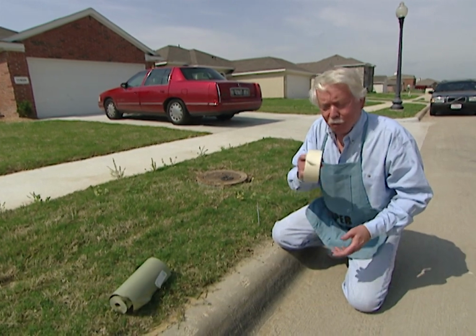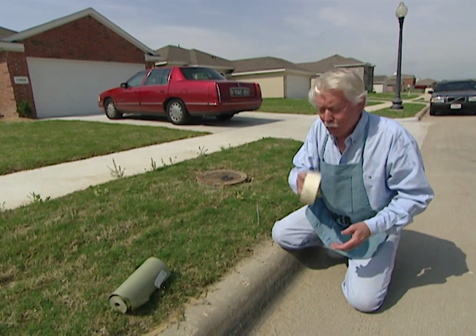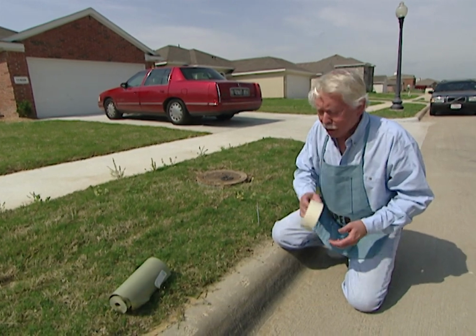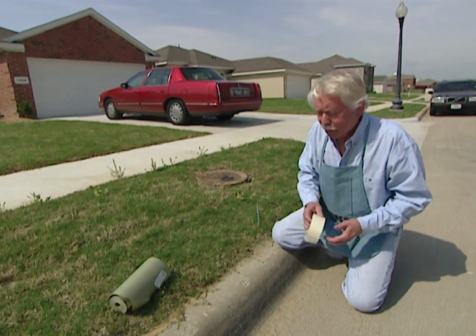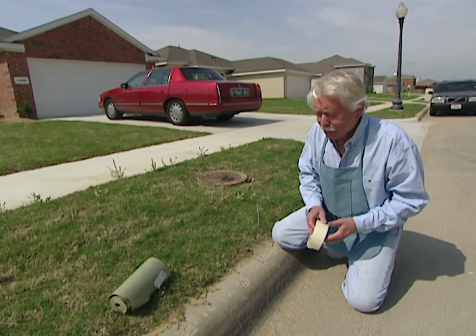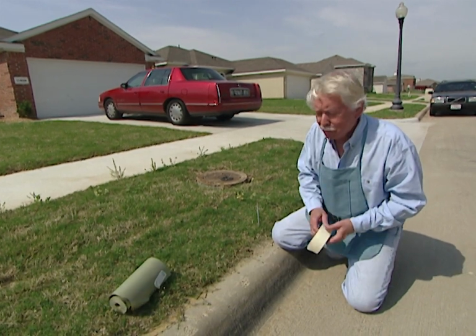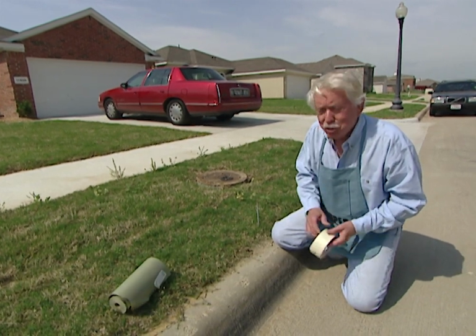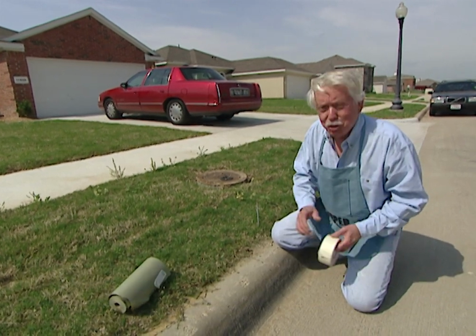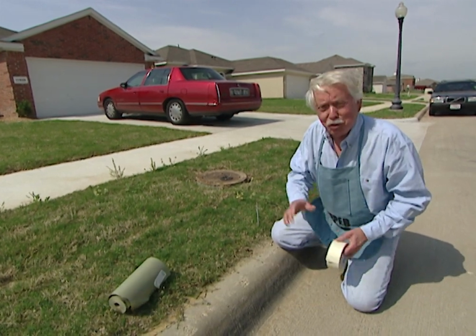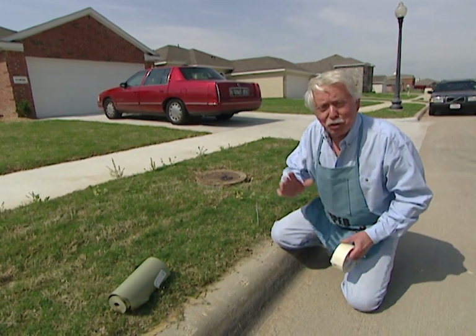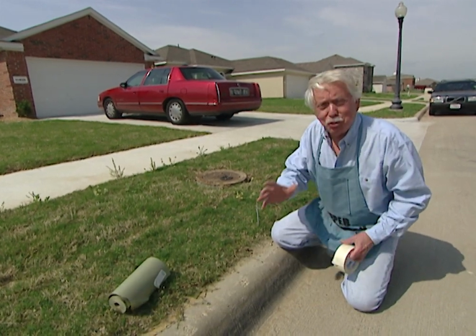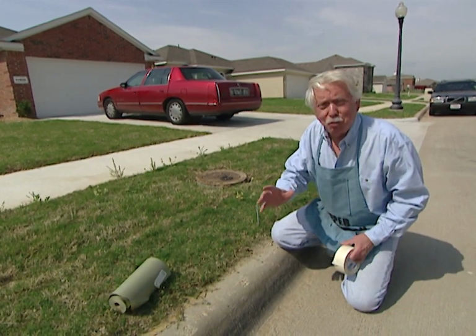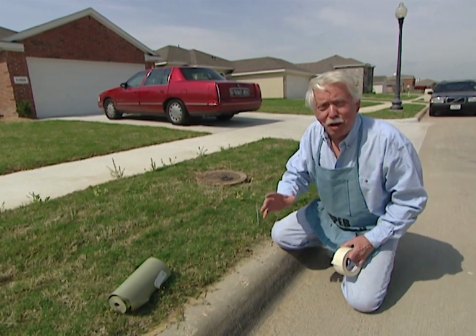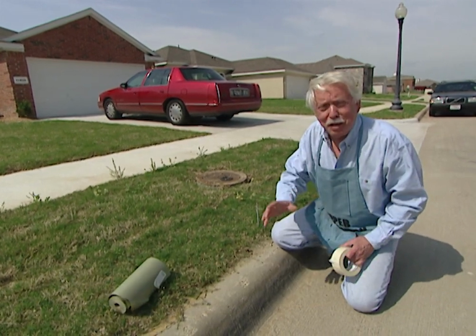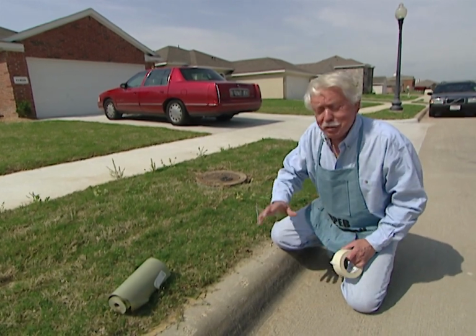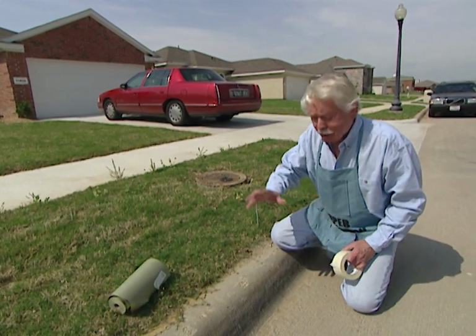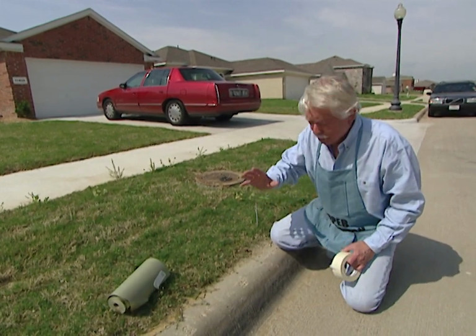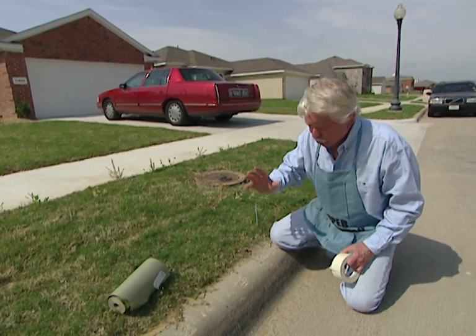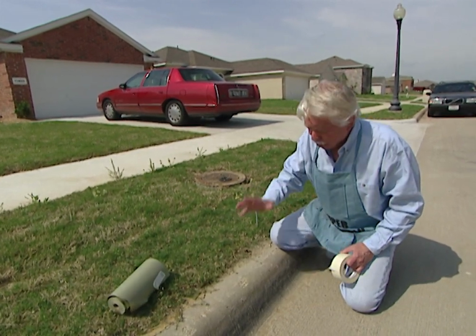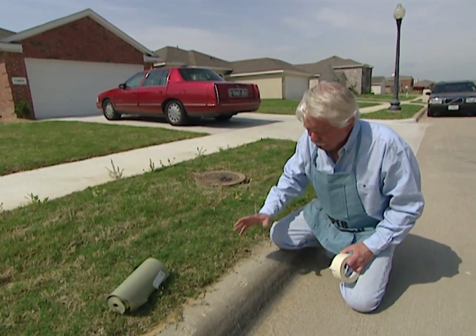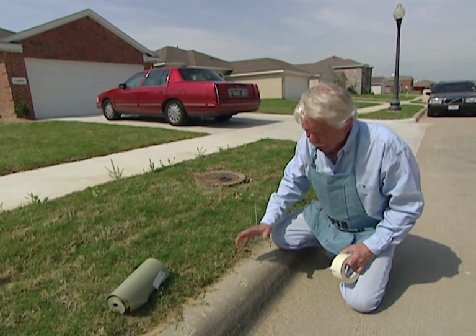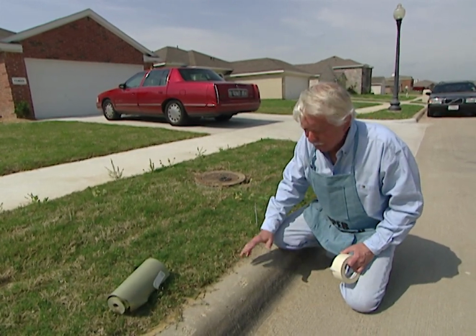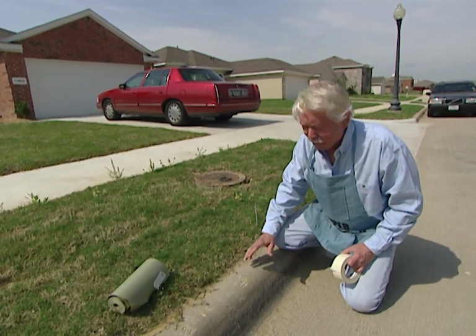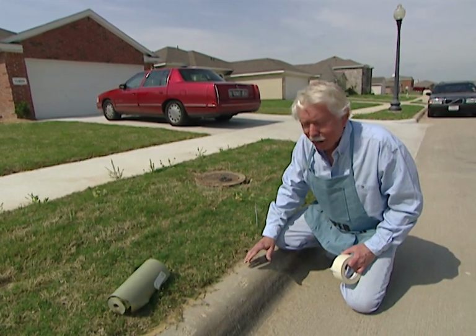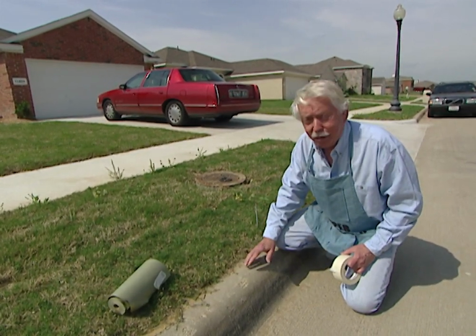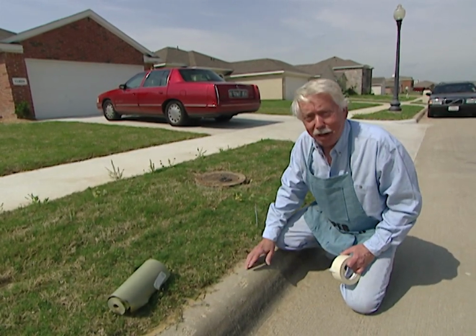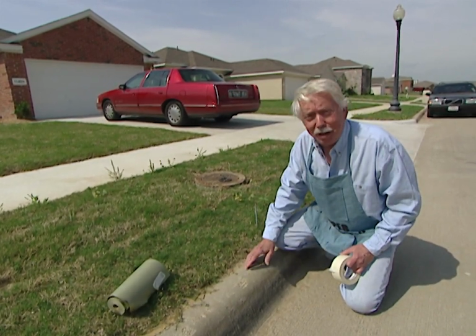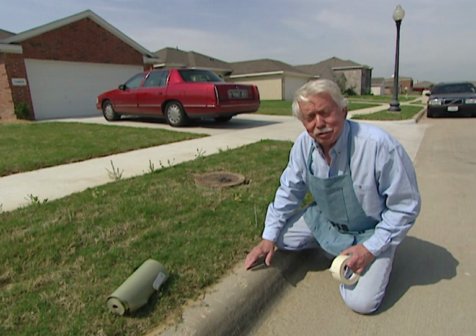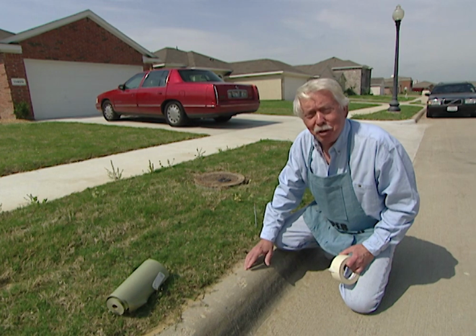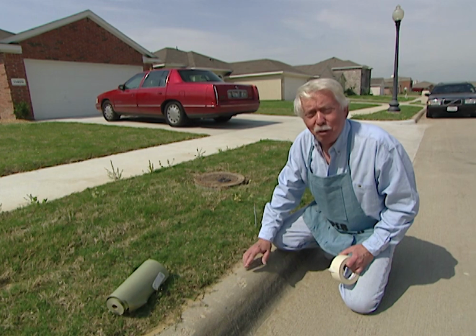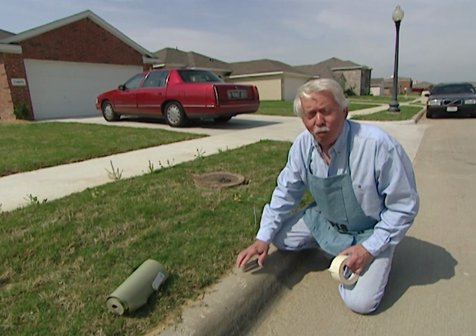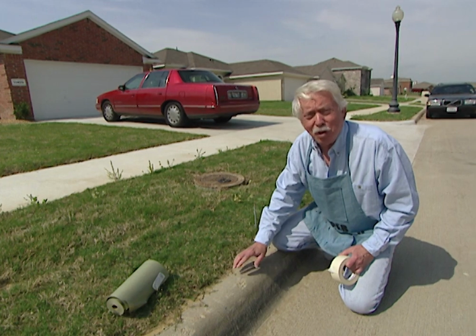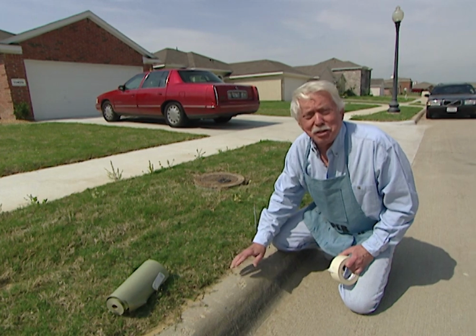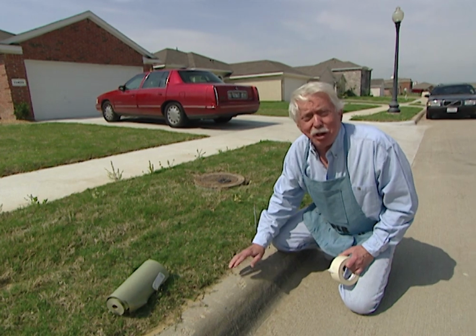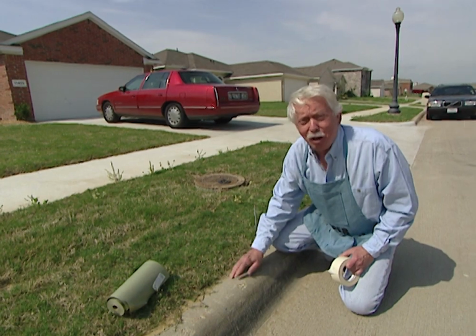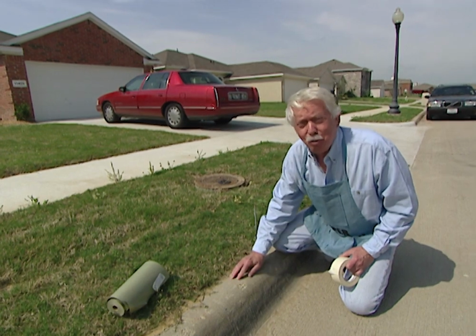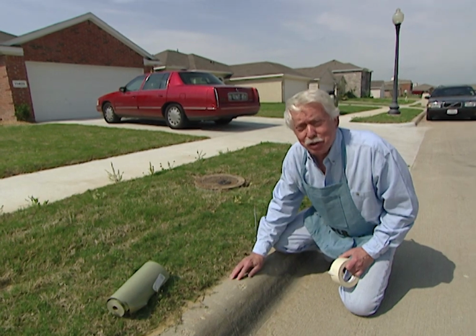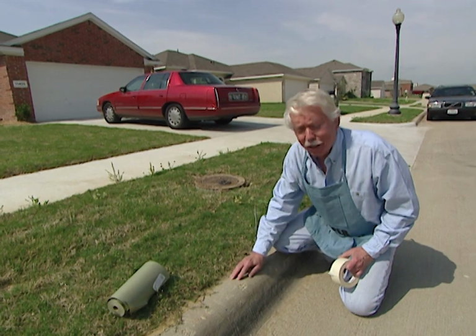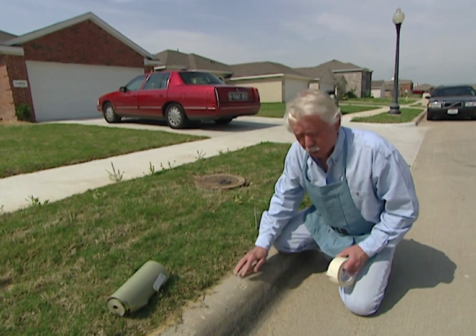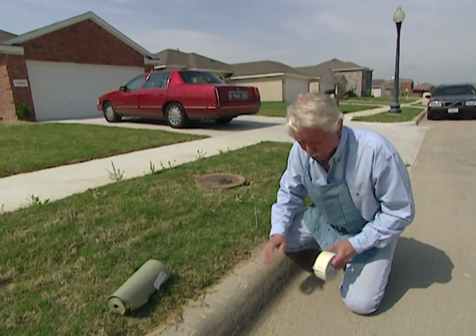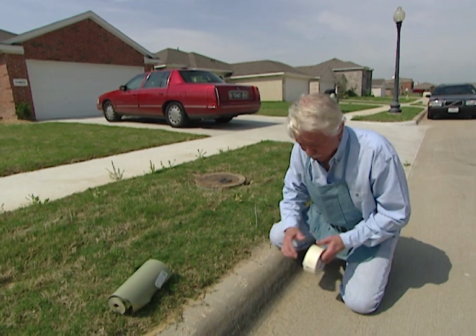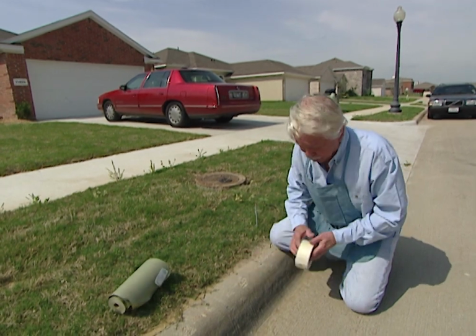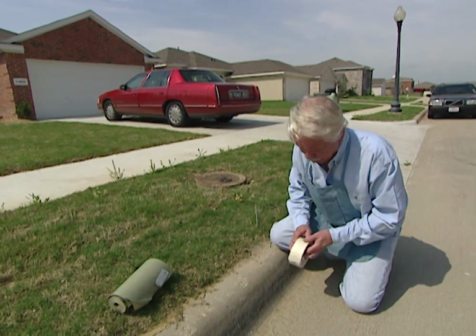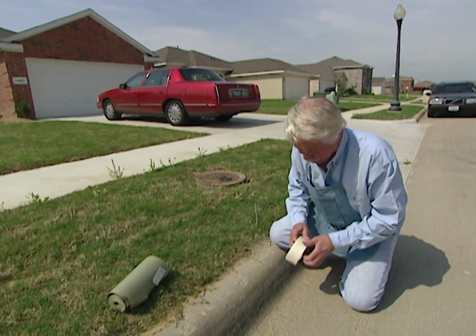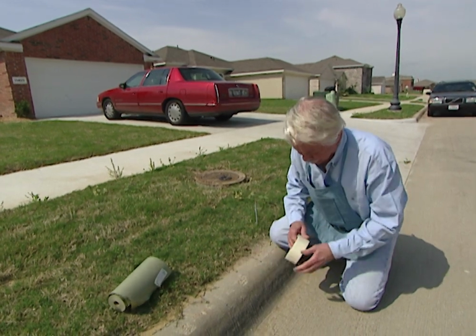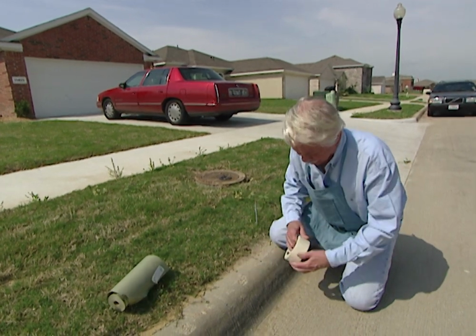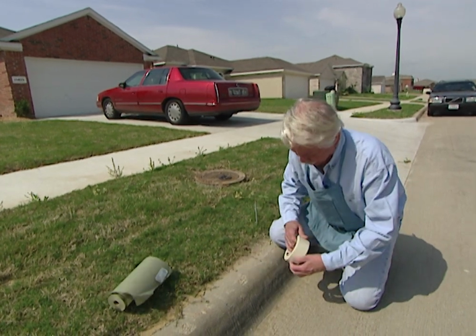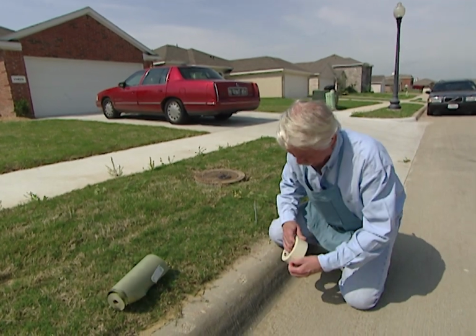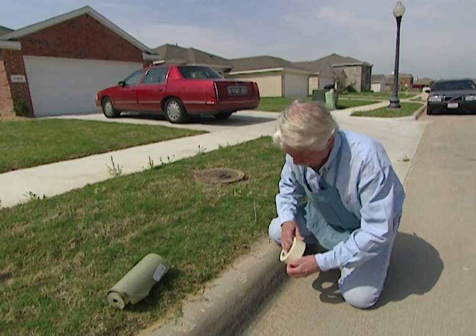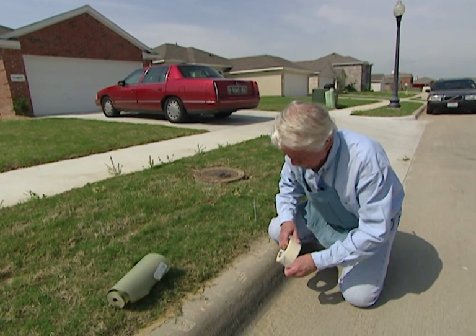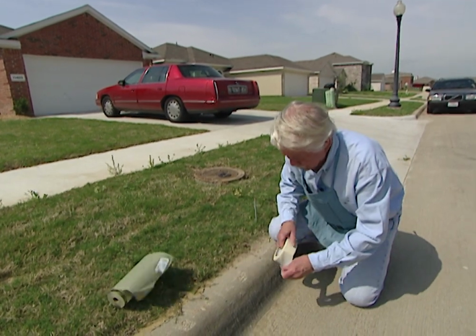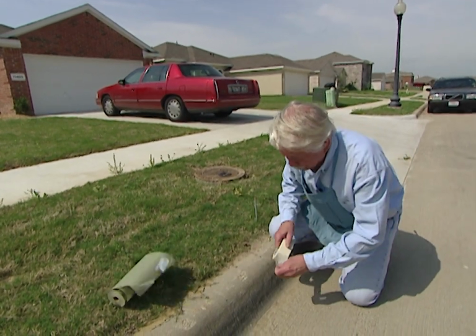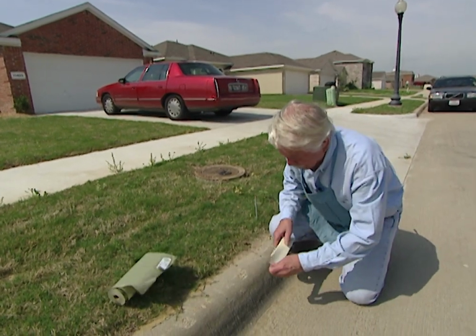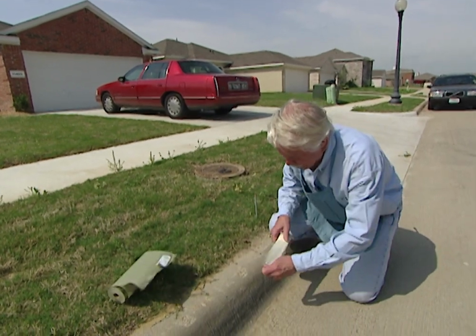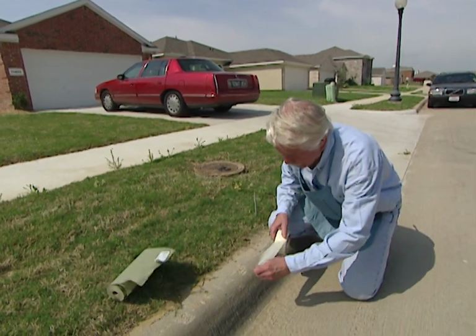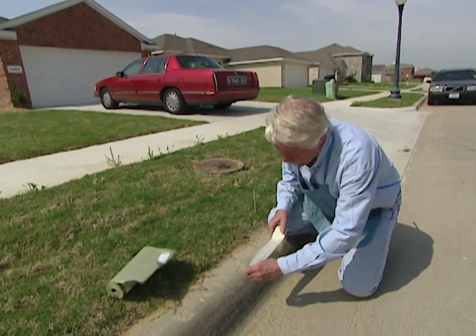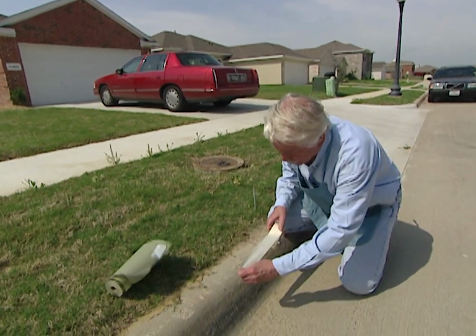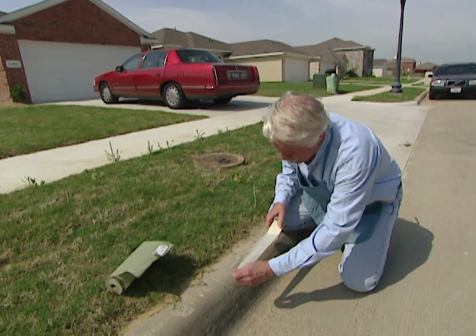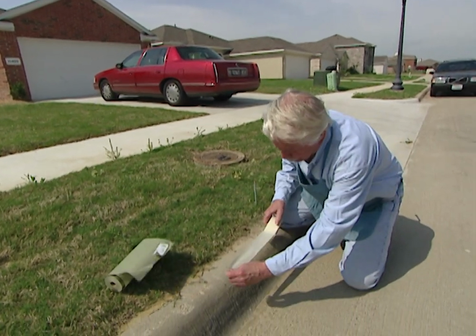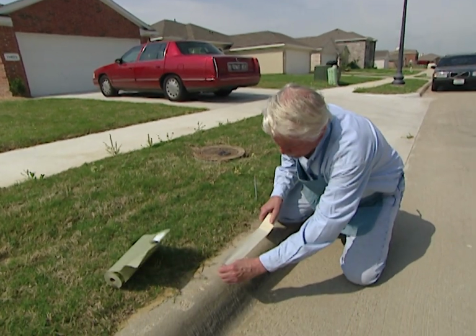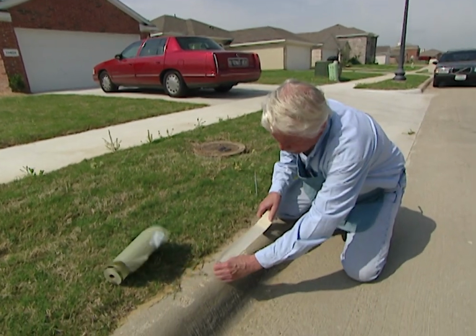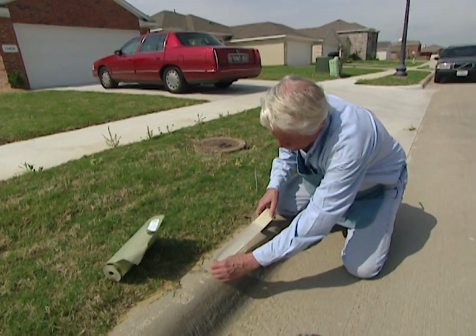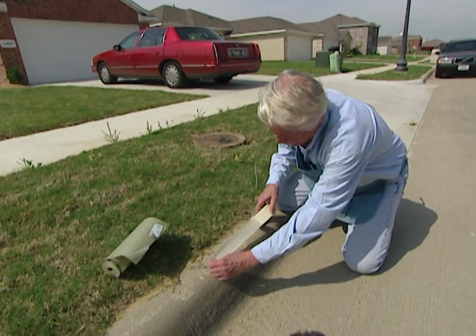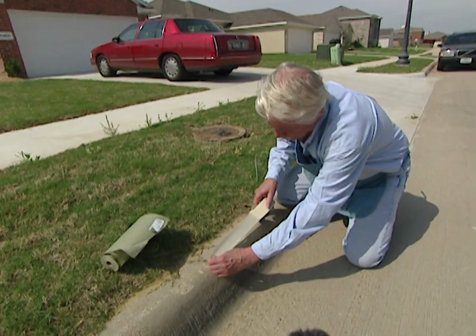What we're going to do is show you two ways you can identify your house. One is a low-tech way, and that is painting the curbs out here.